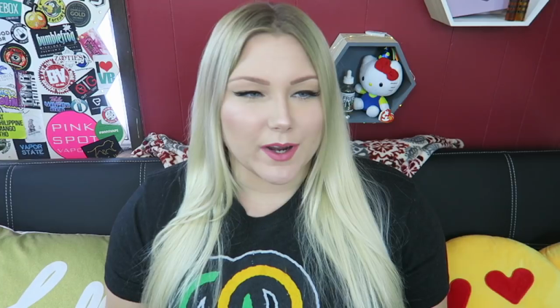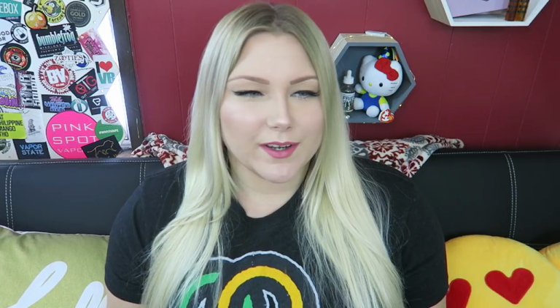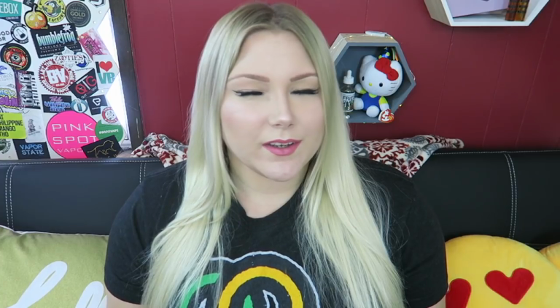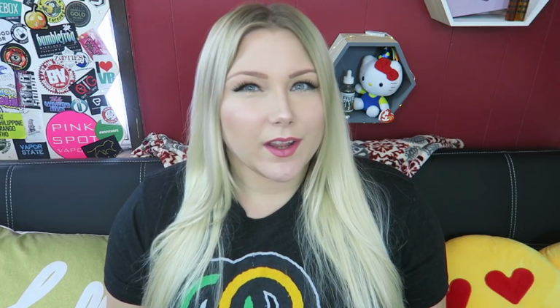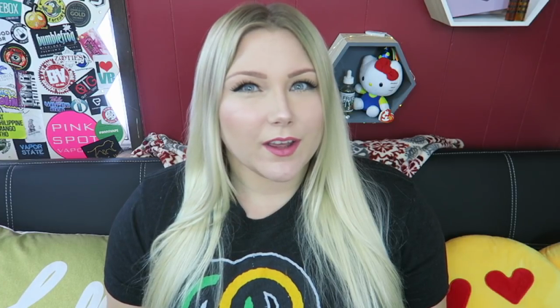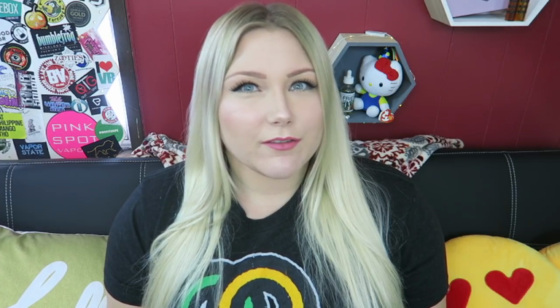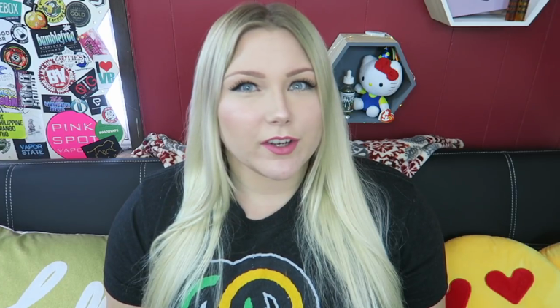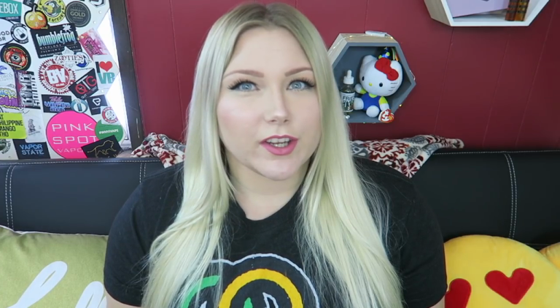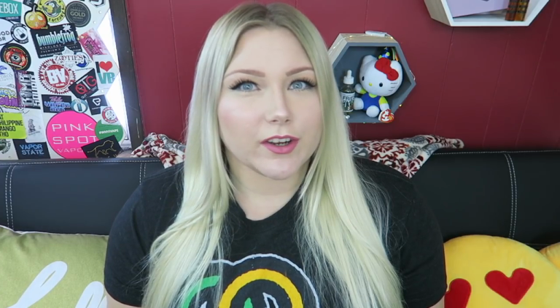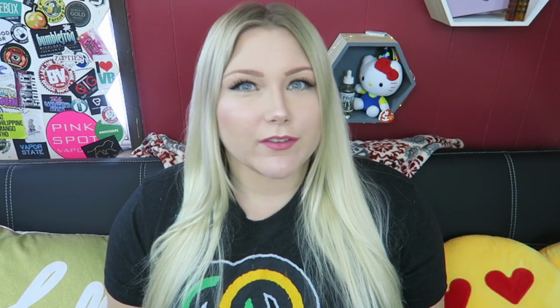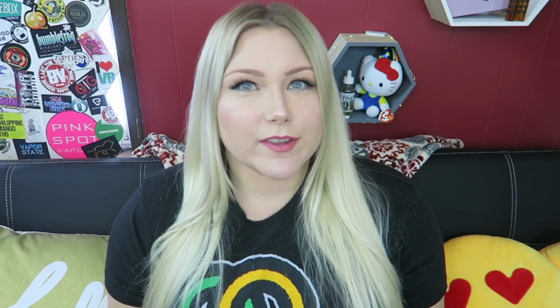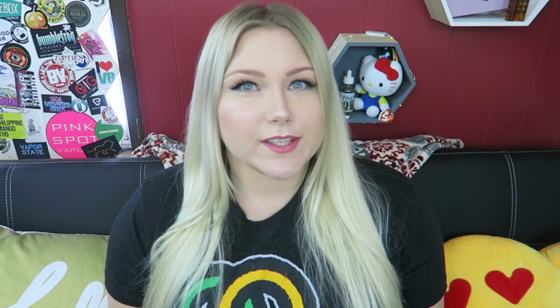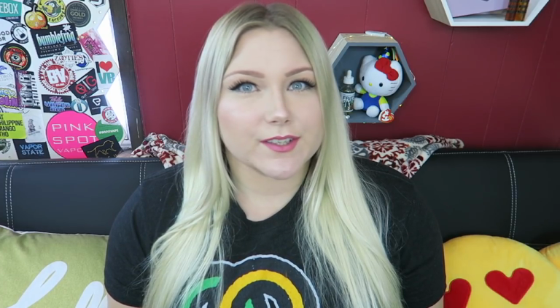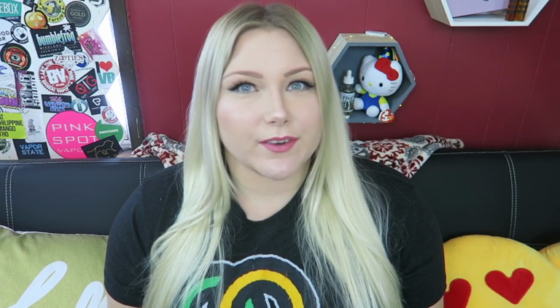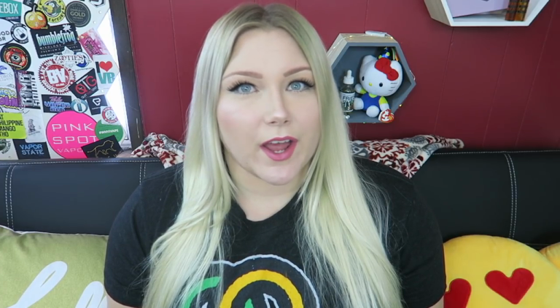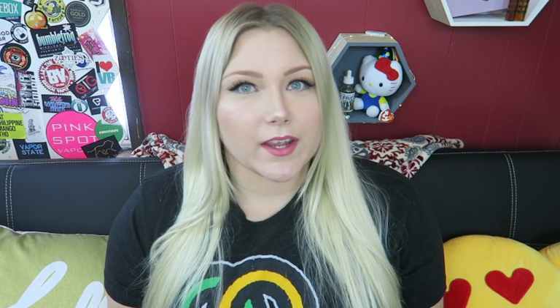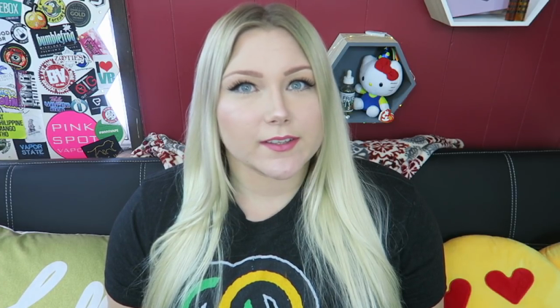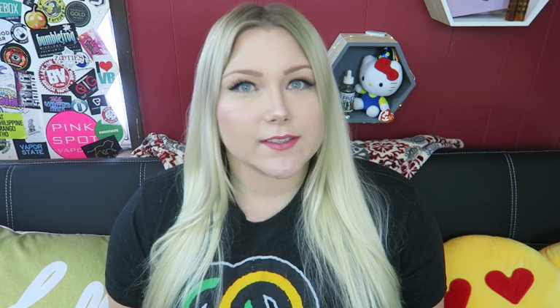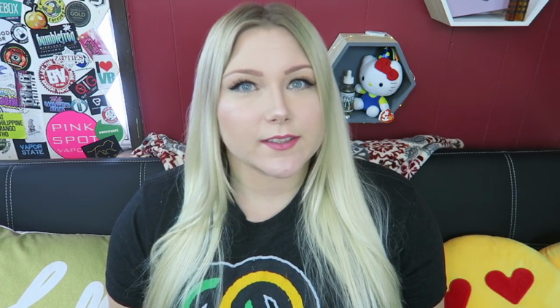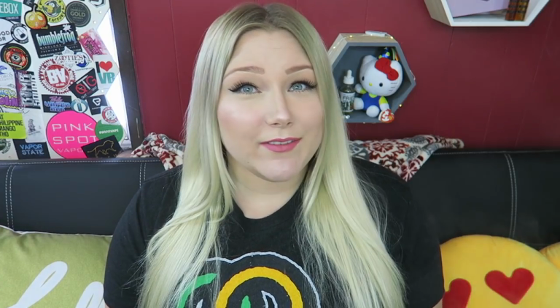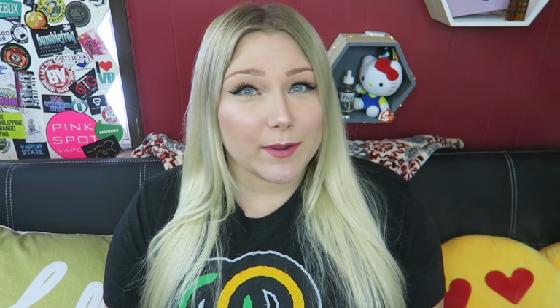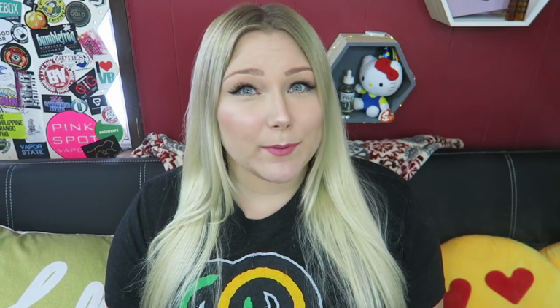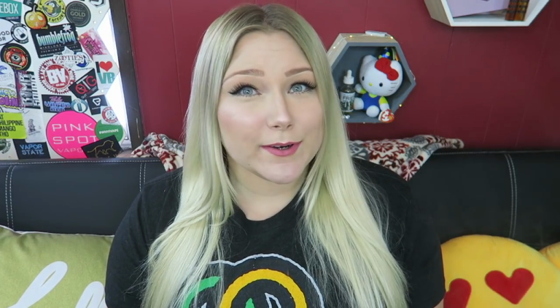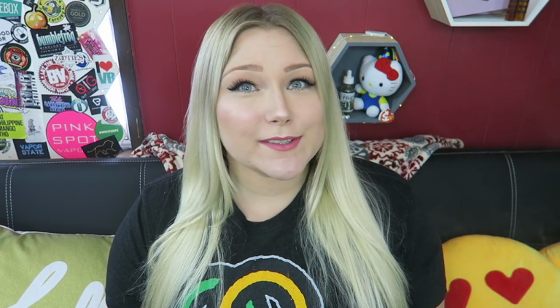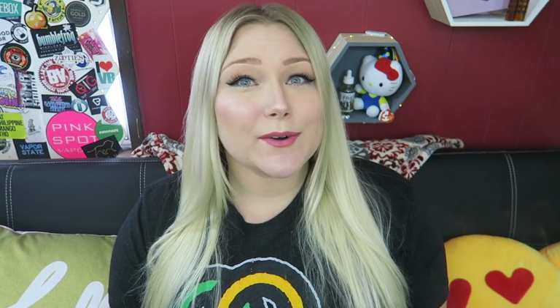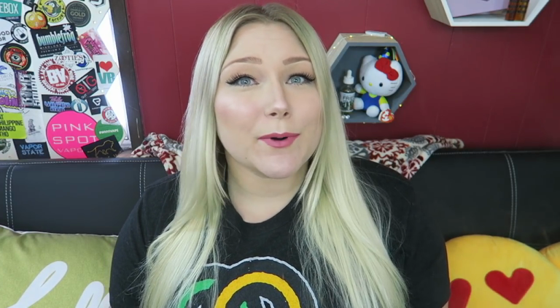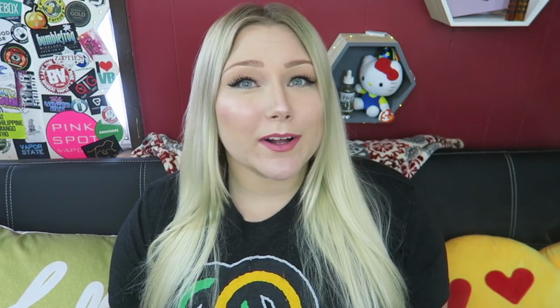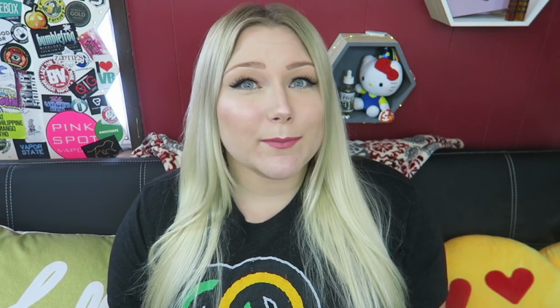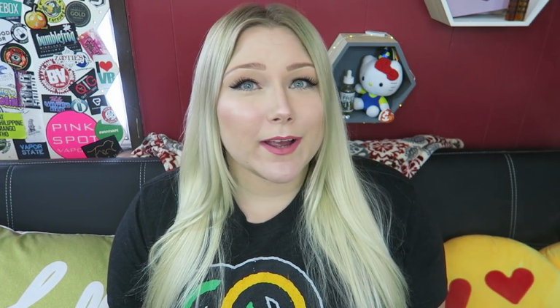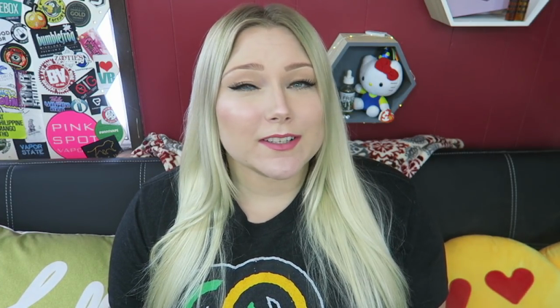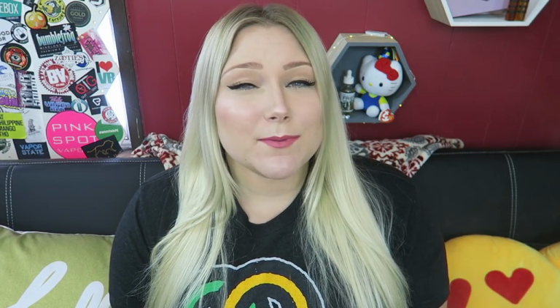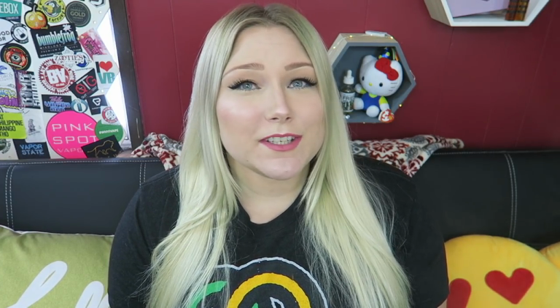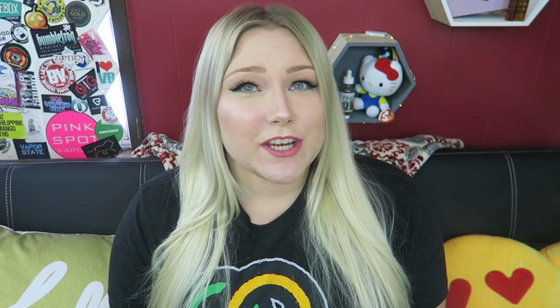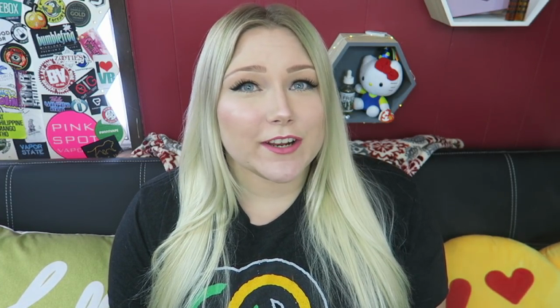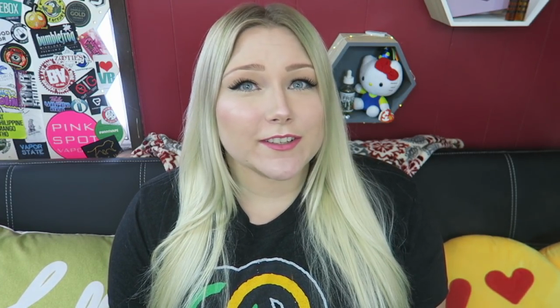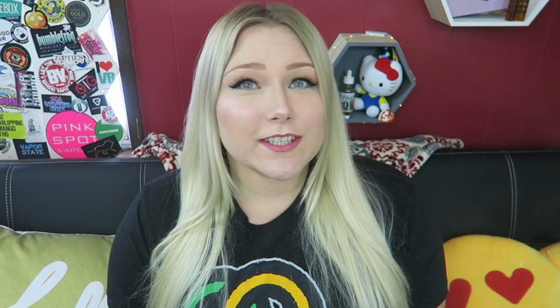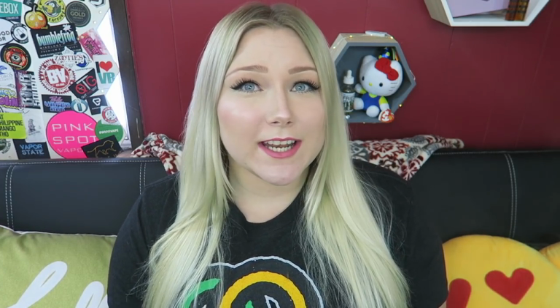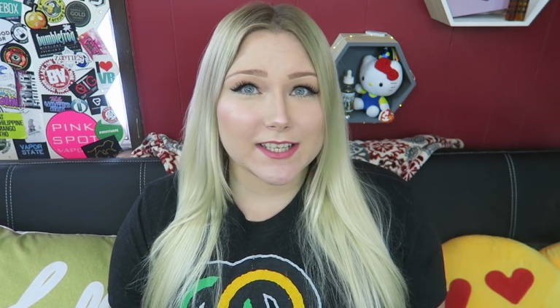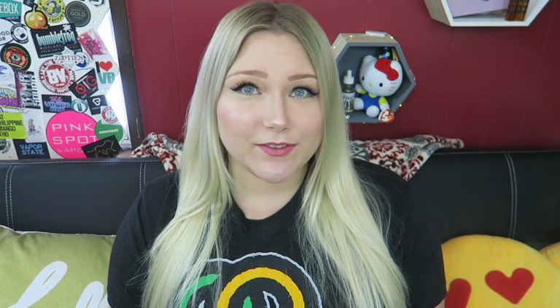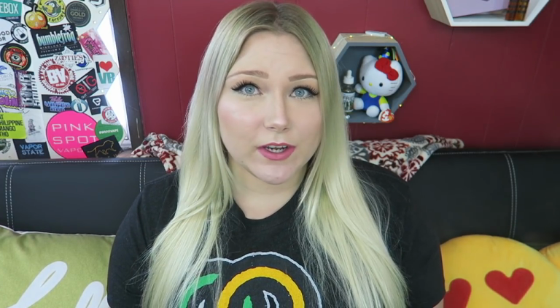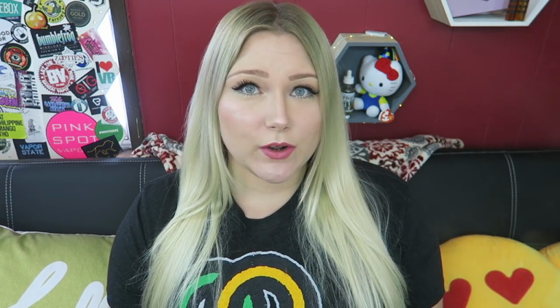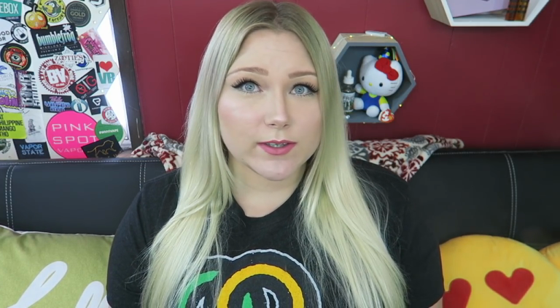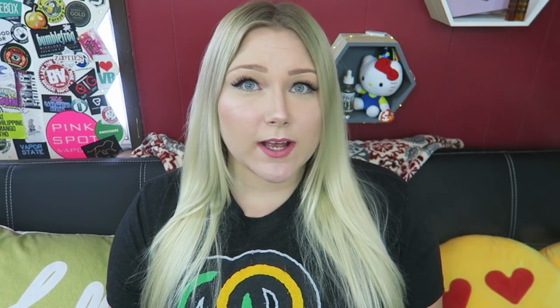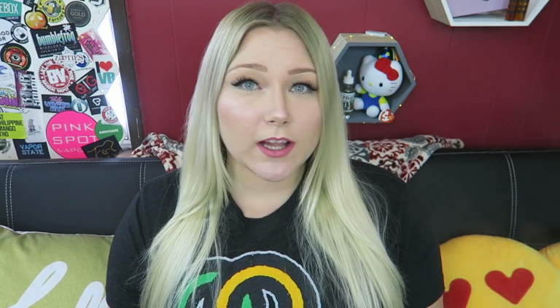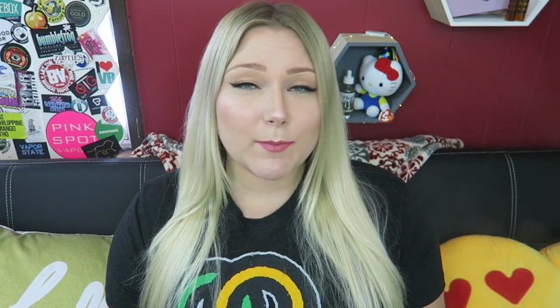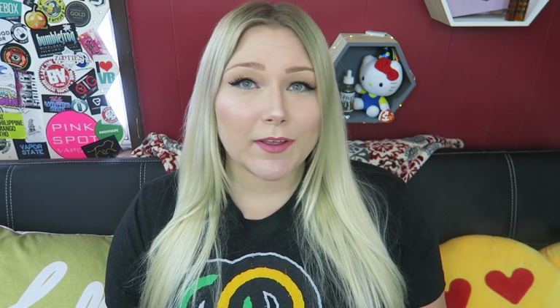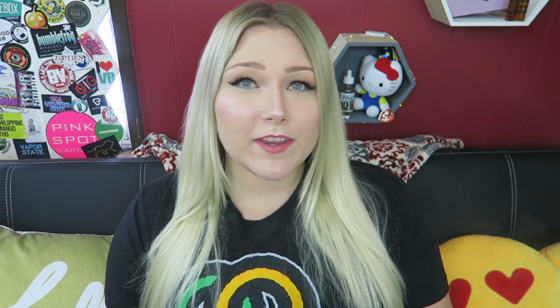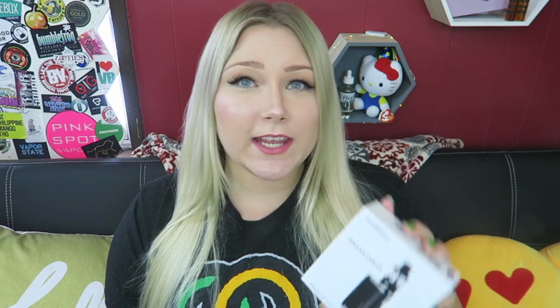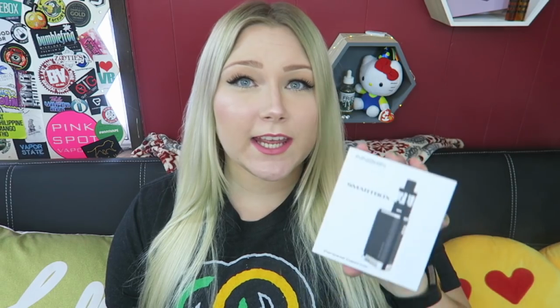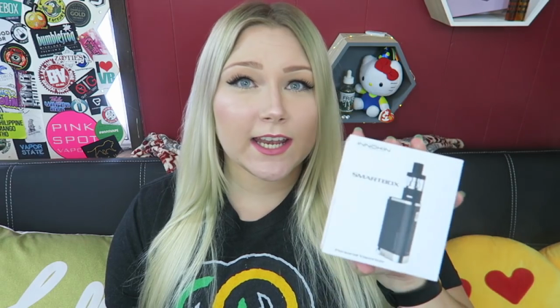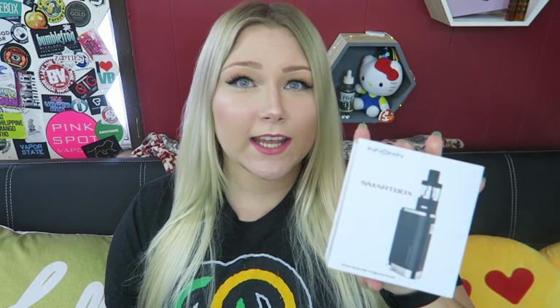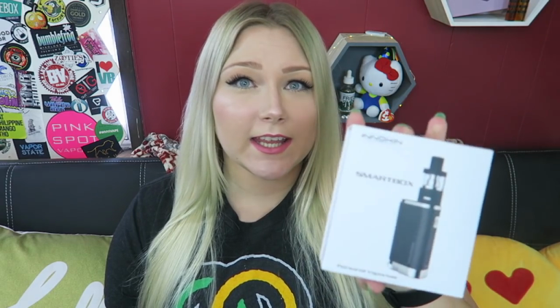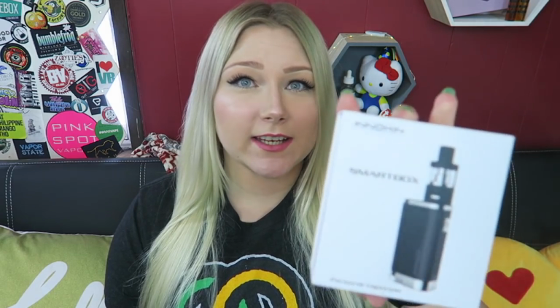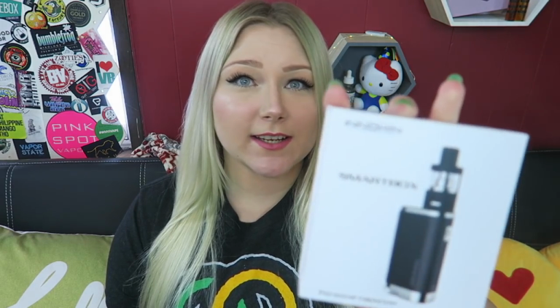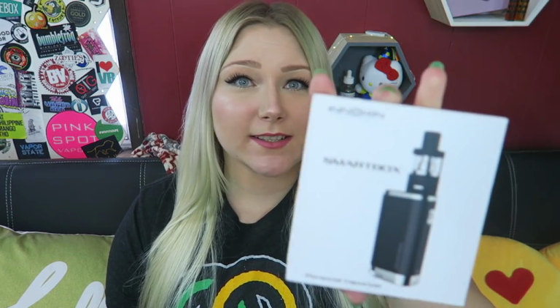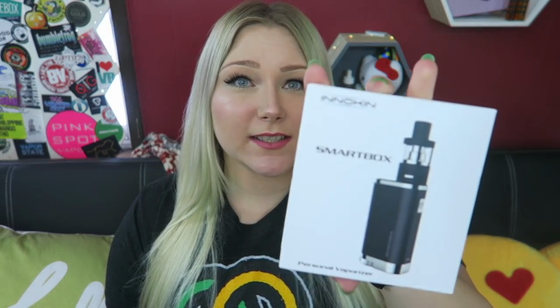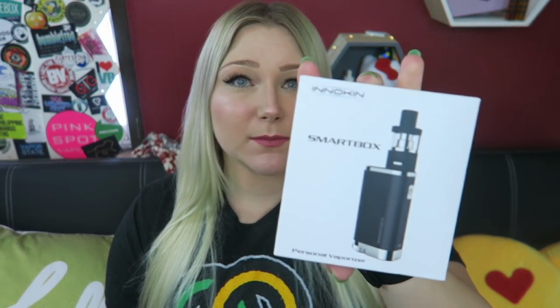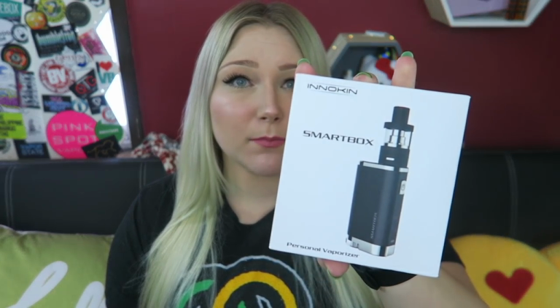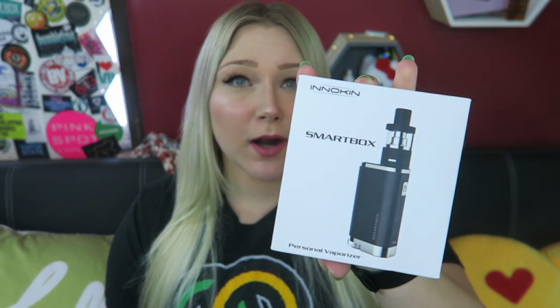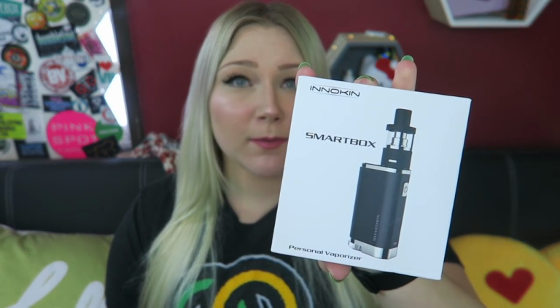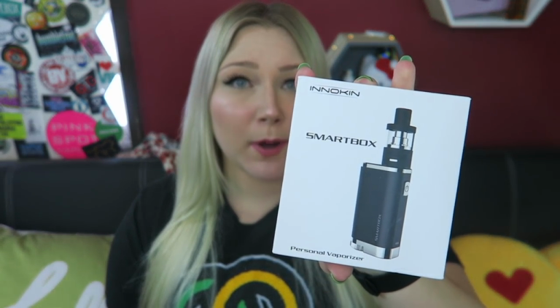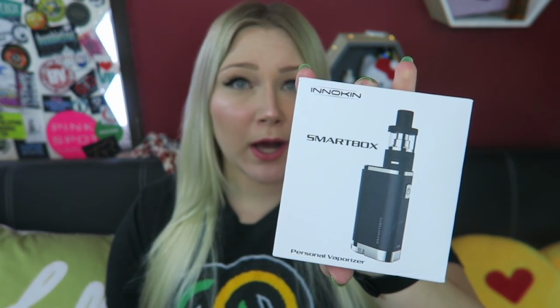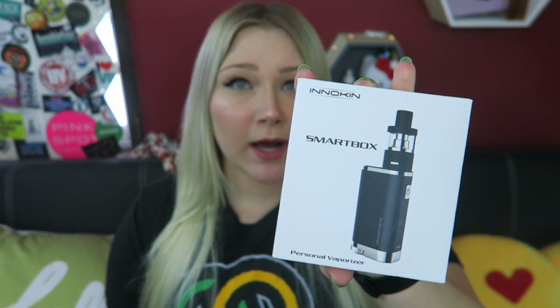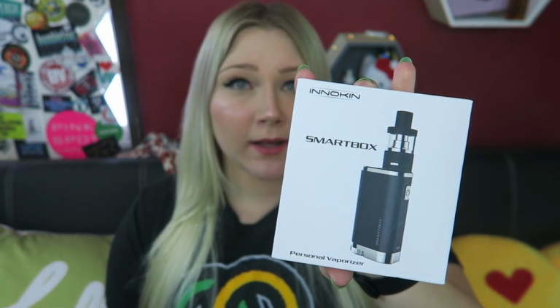Why didn't I ever hear of this device? Hey Vapors! Welcome back to my channel. Today's video is all about the Innokin Smart Box.